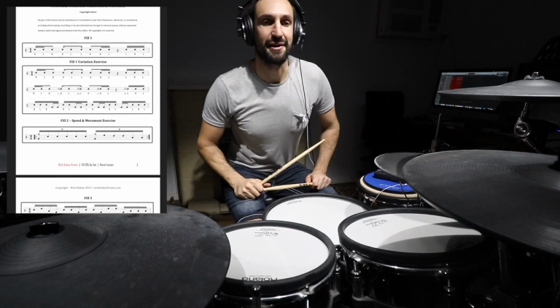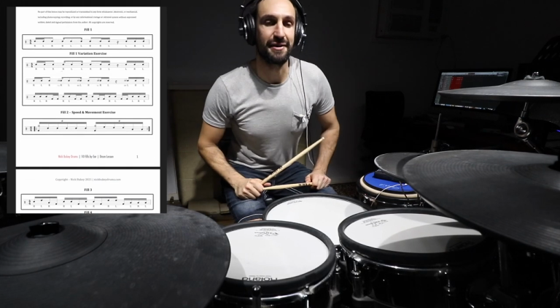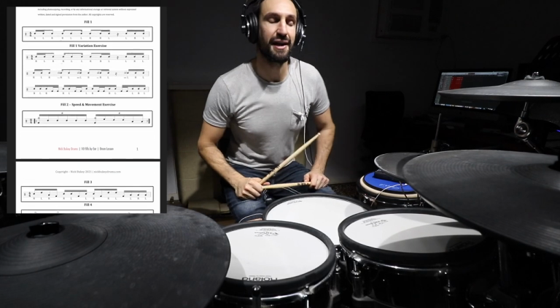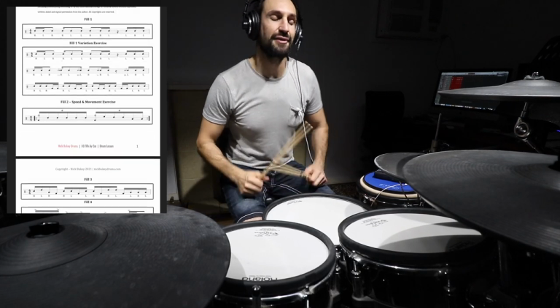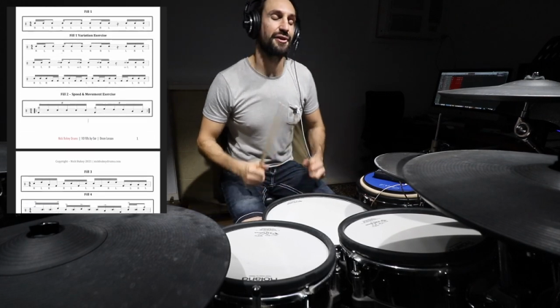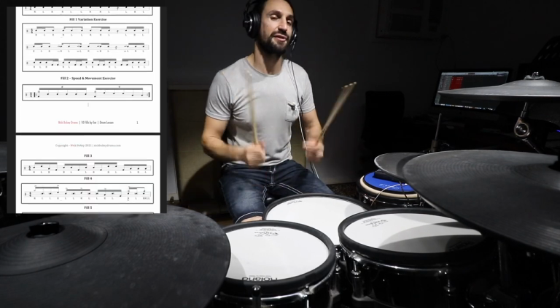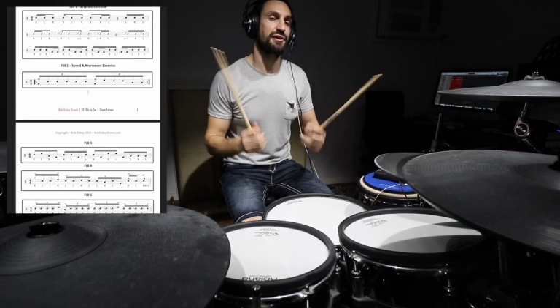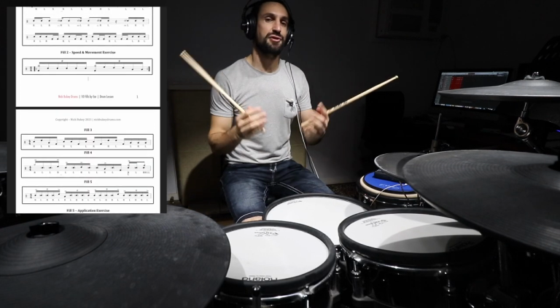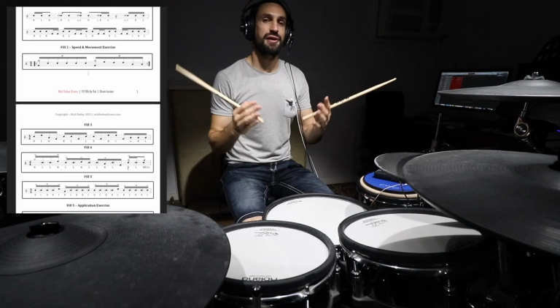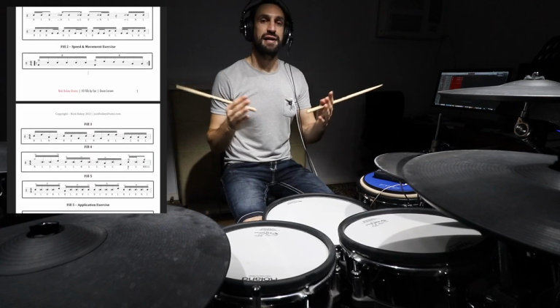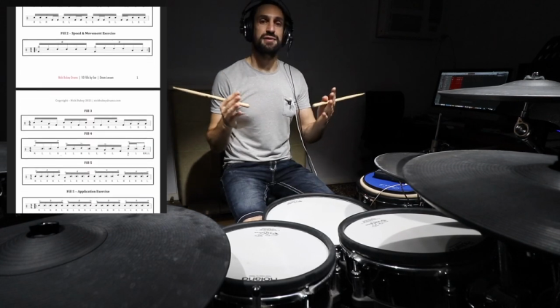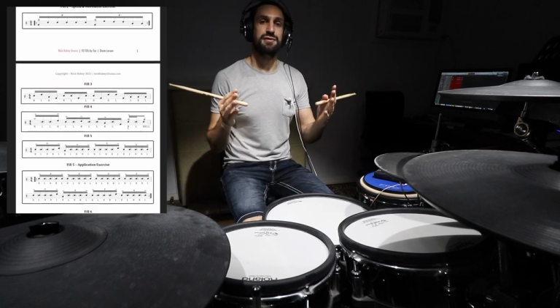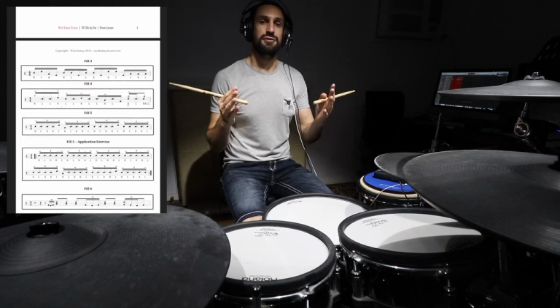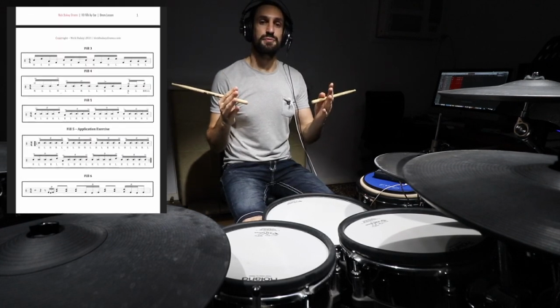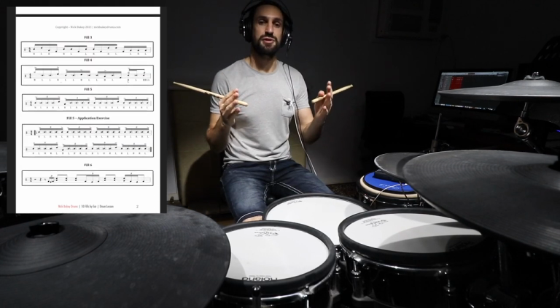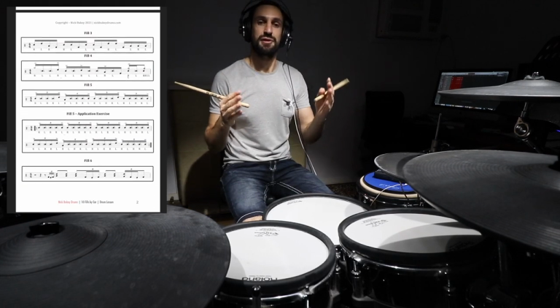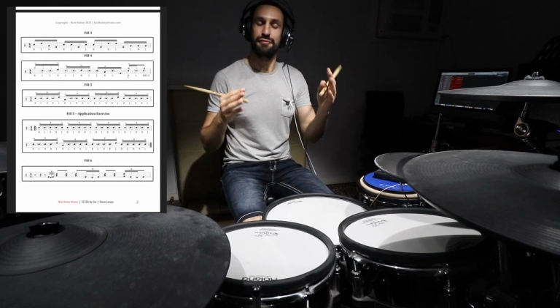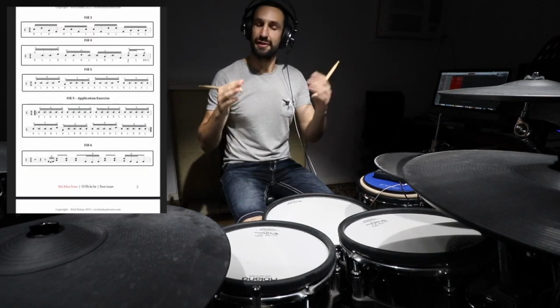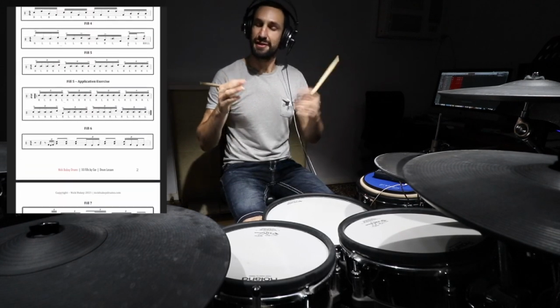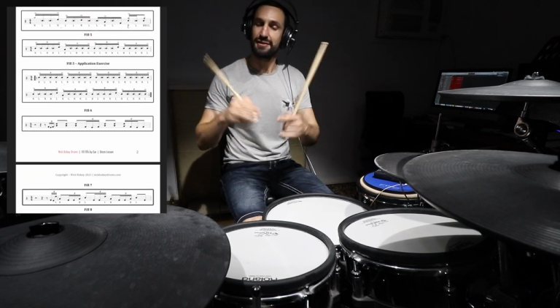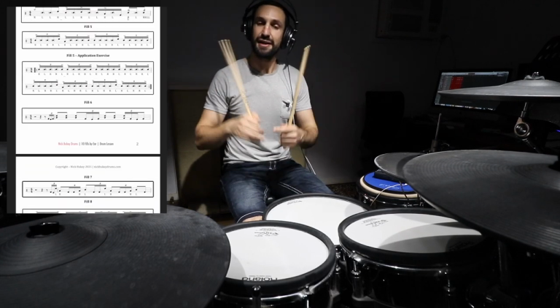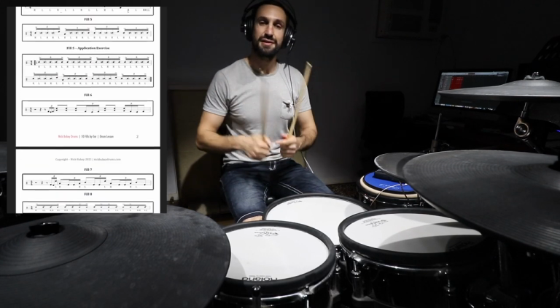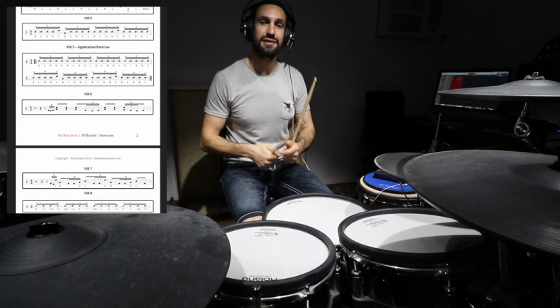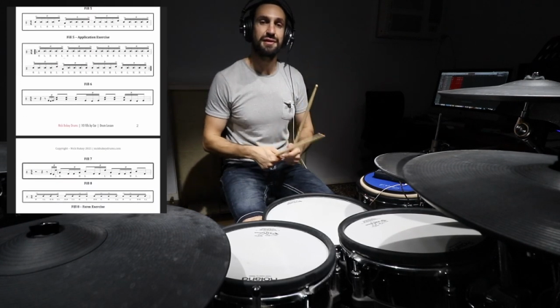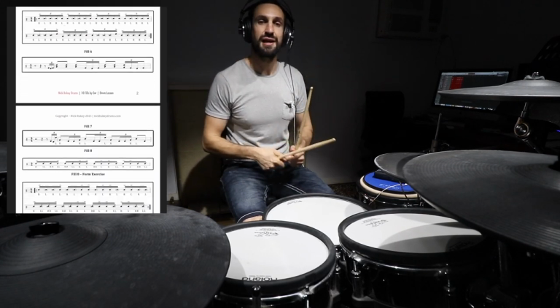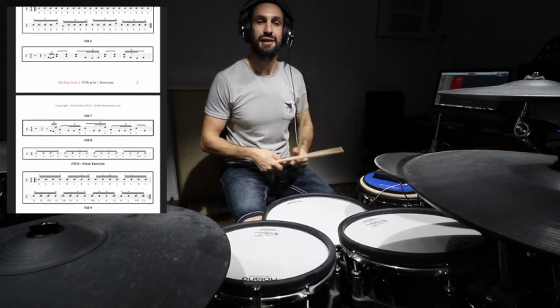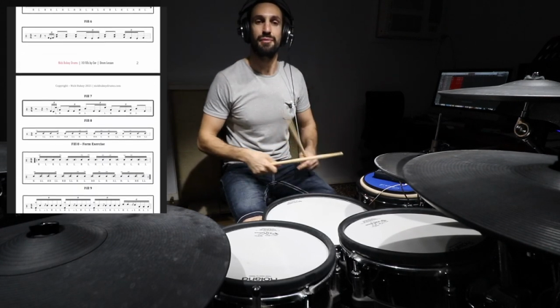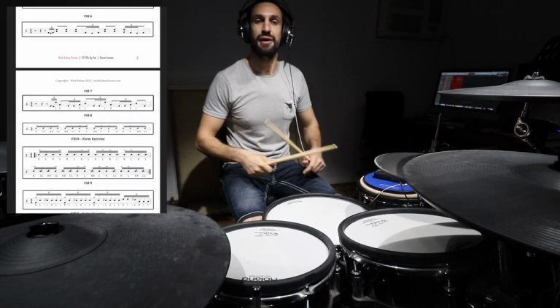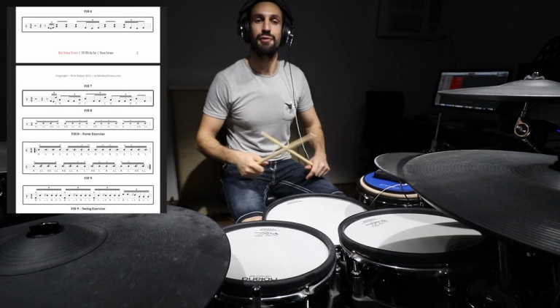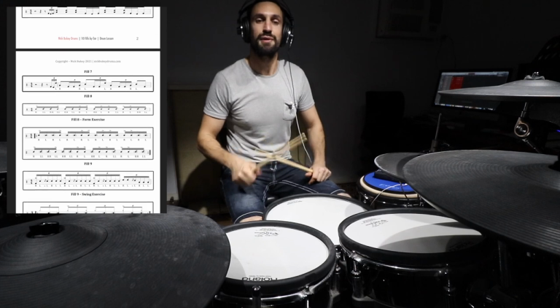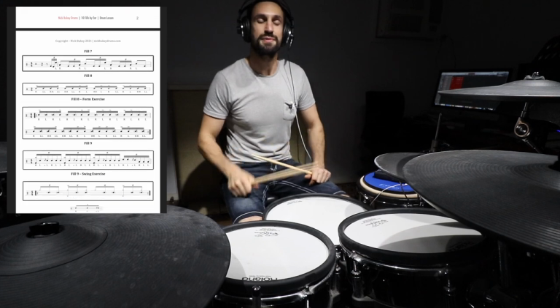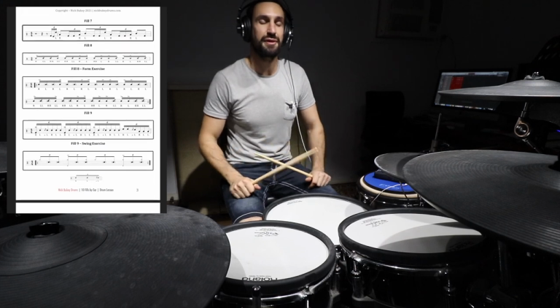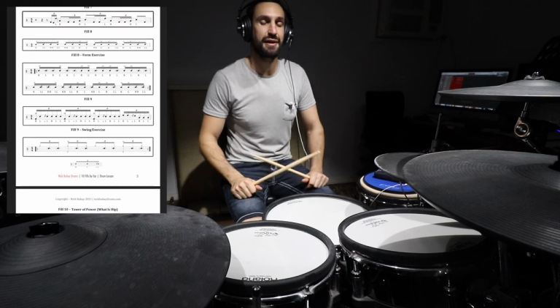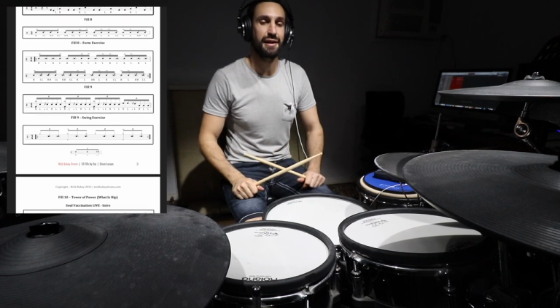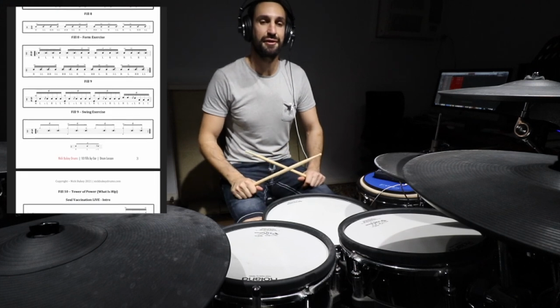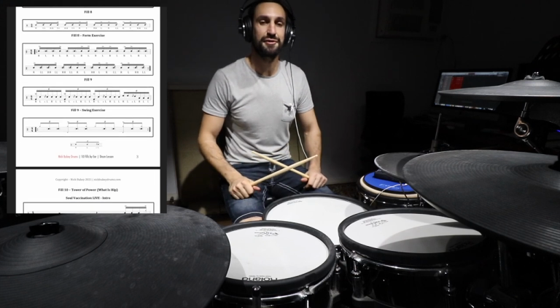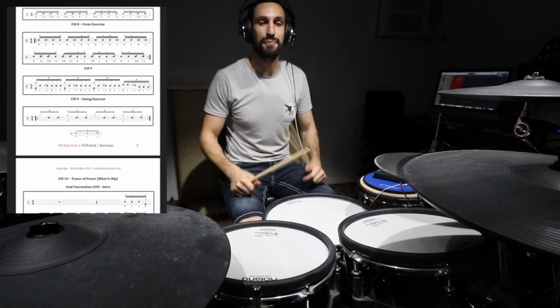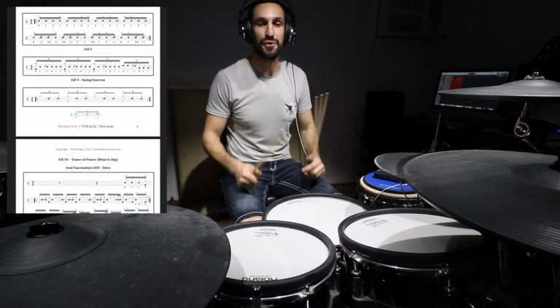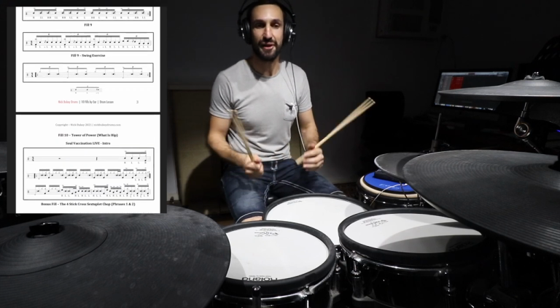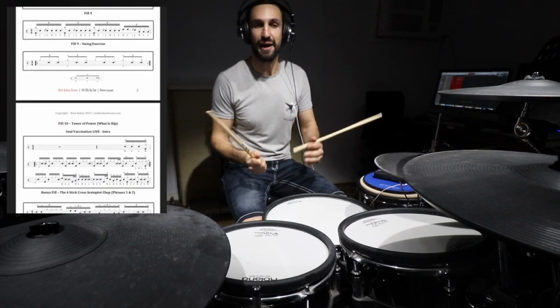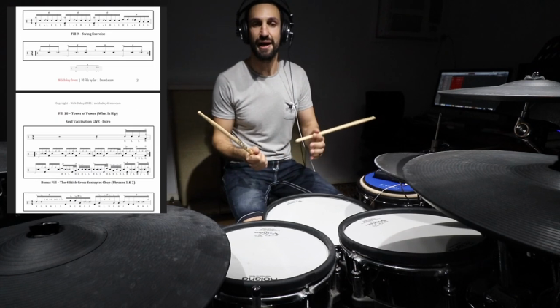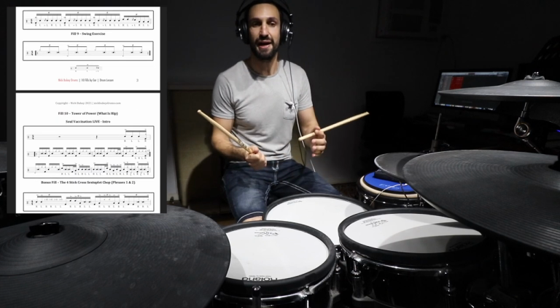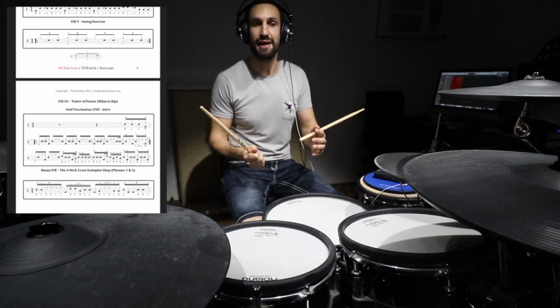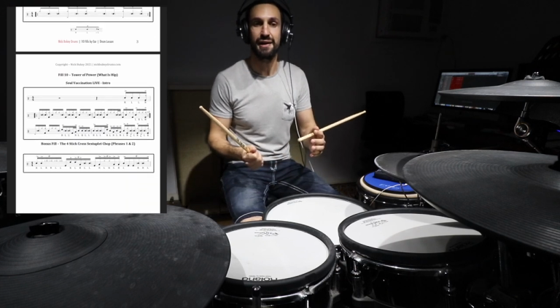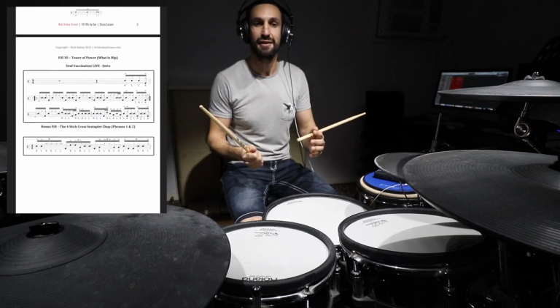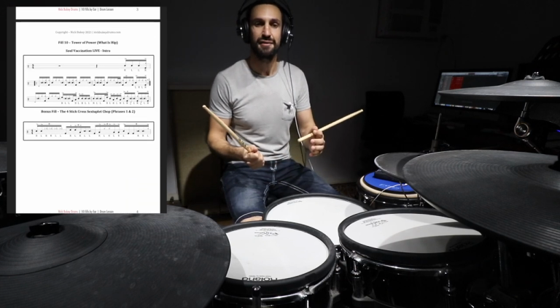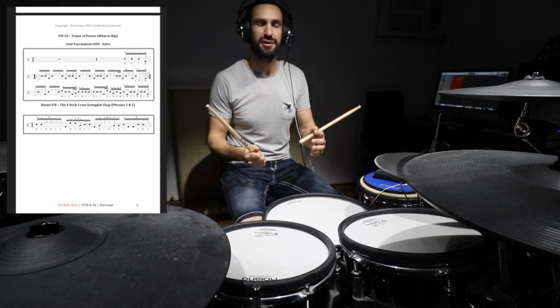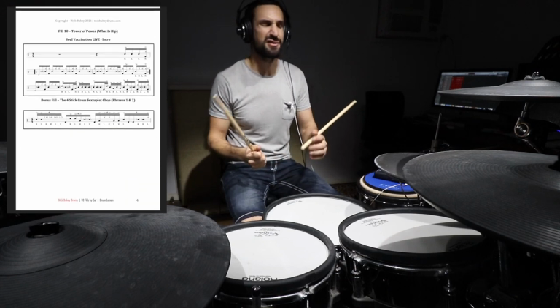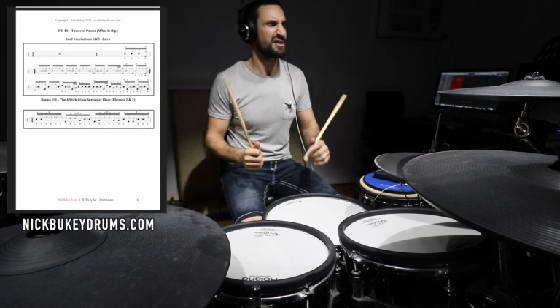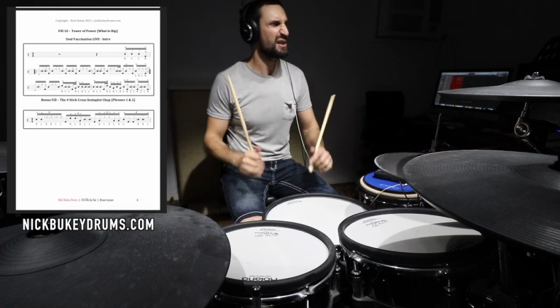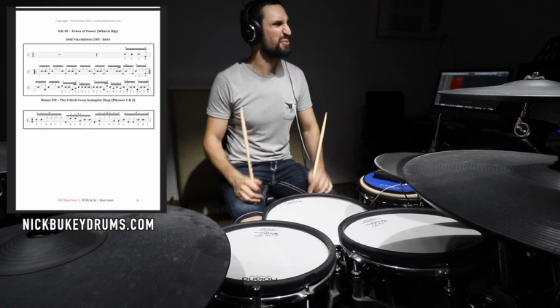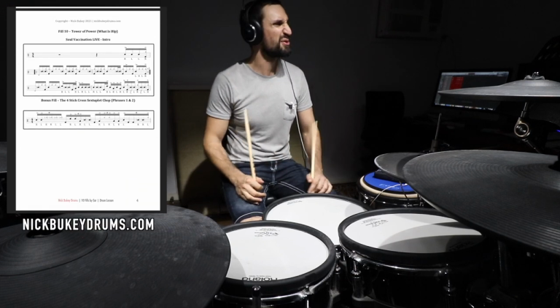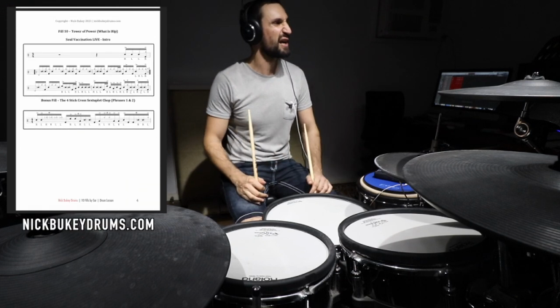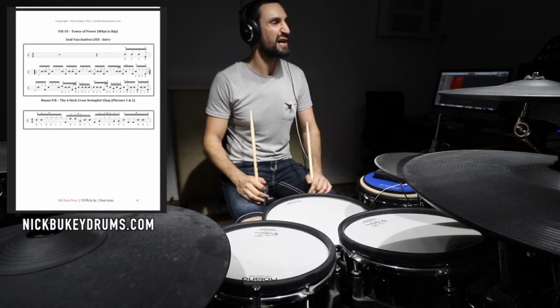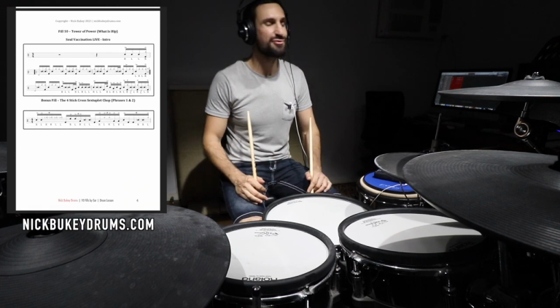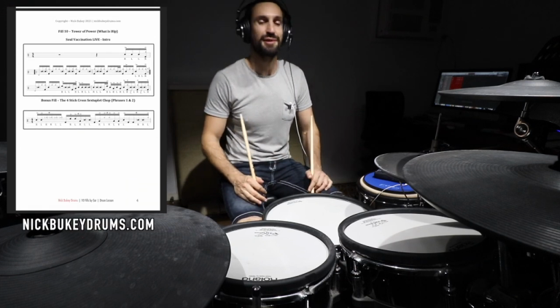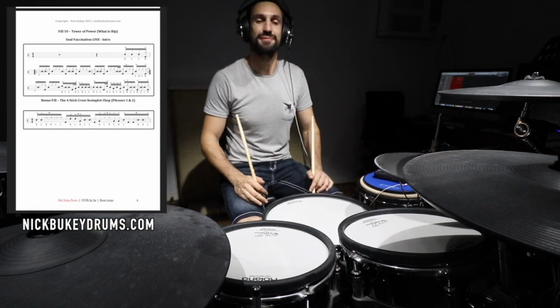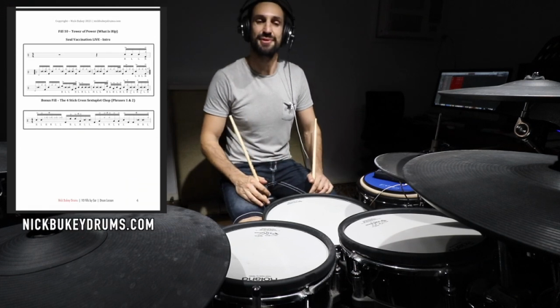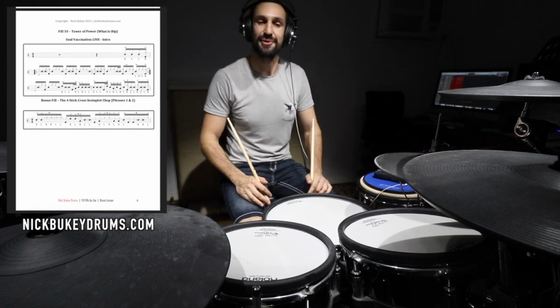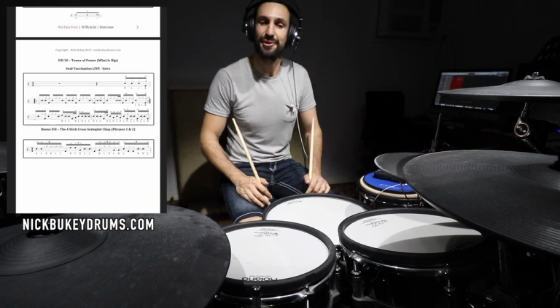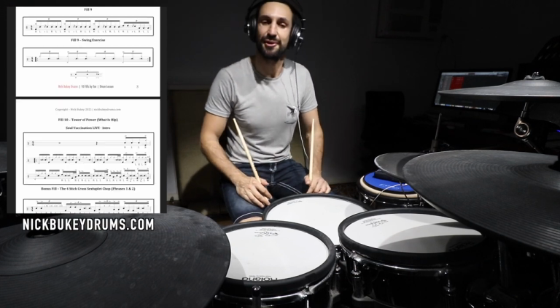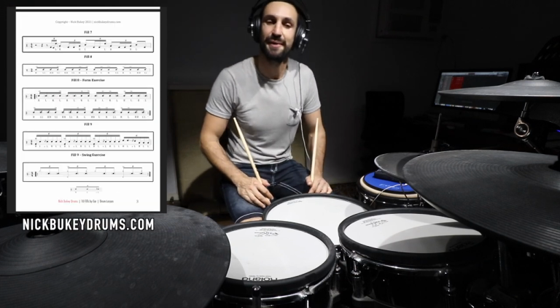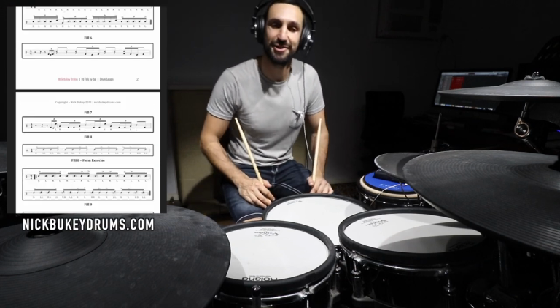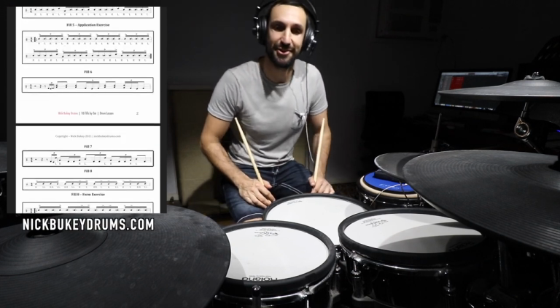You can download the transcription for this lesson at my website — nickbouquetdrums.com.